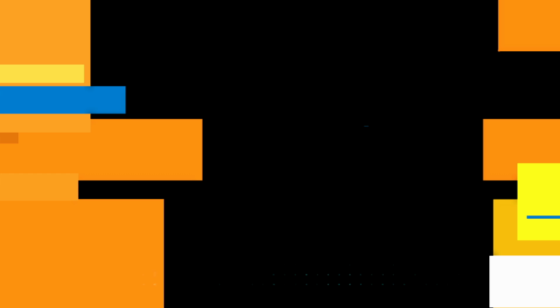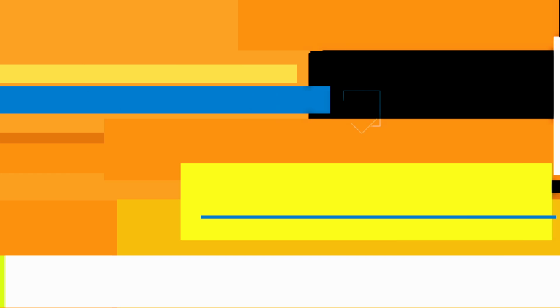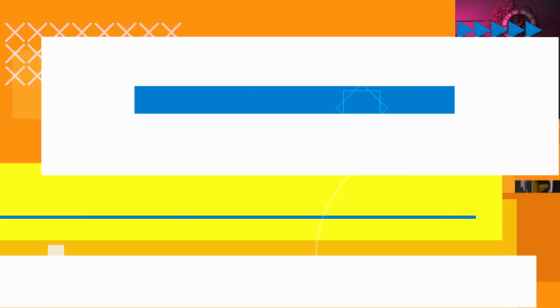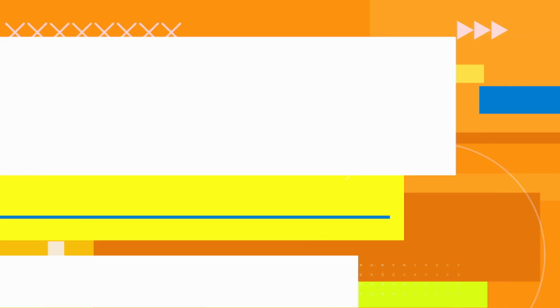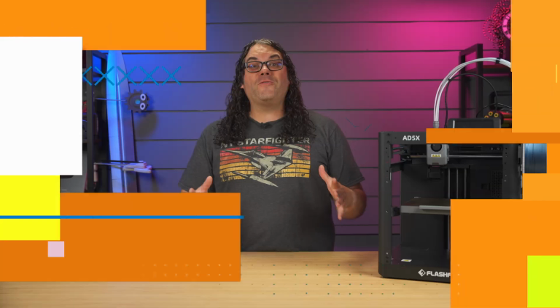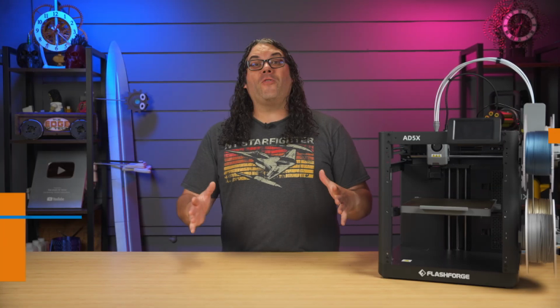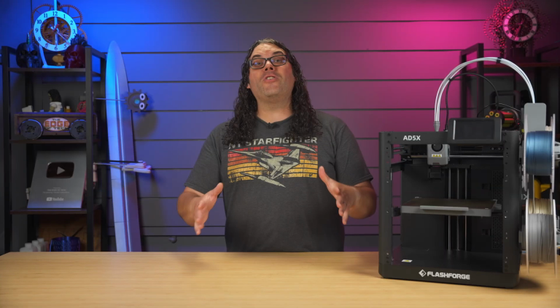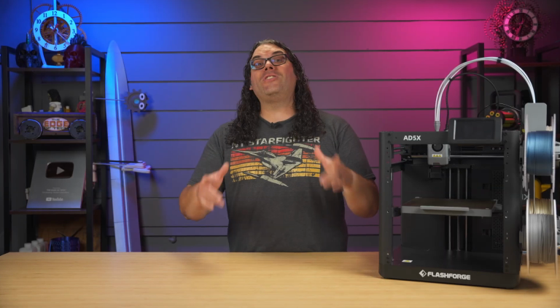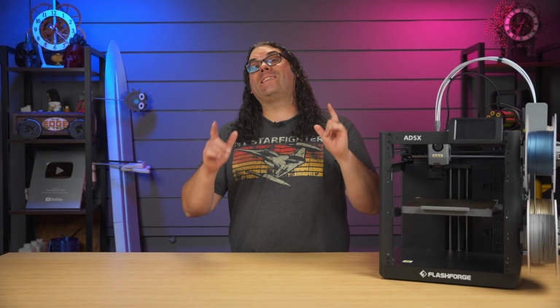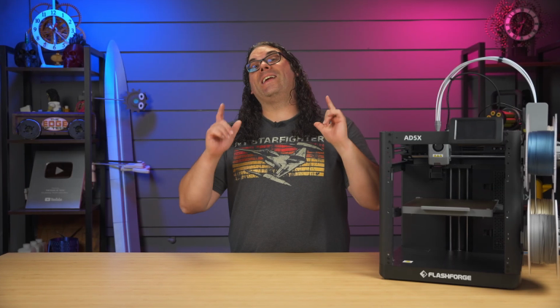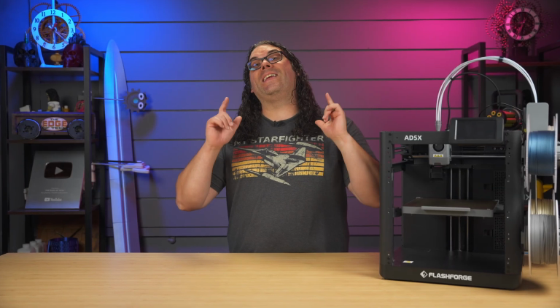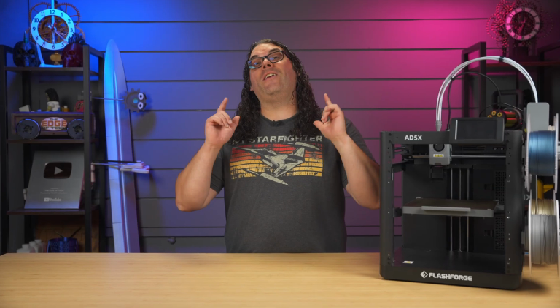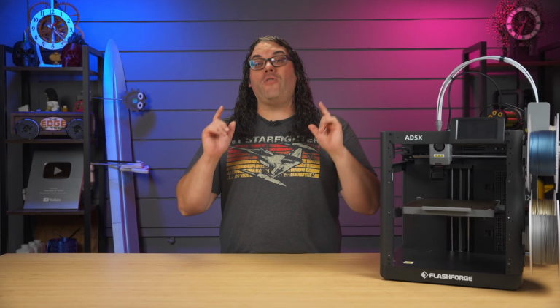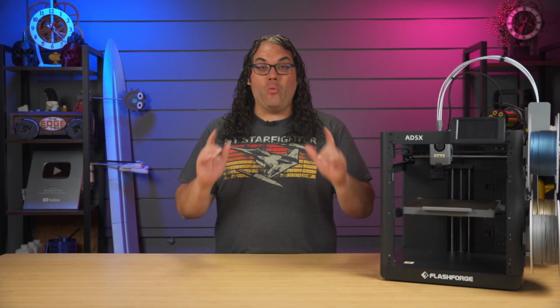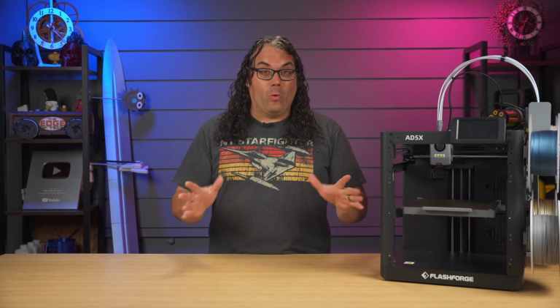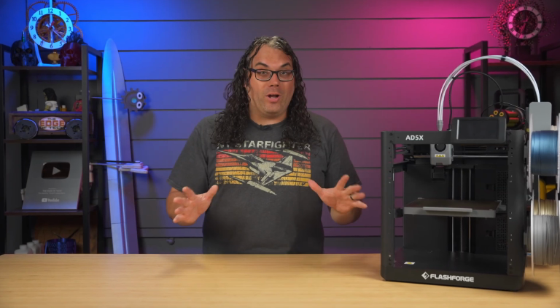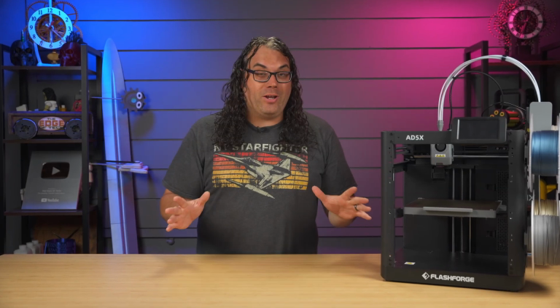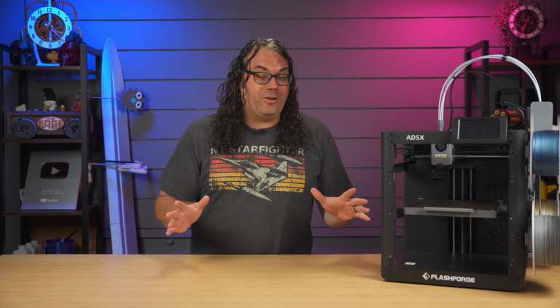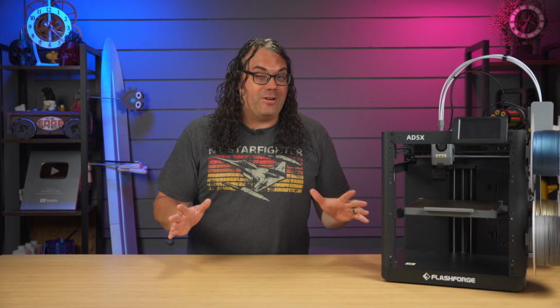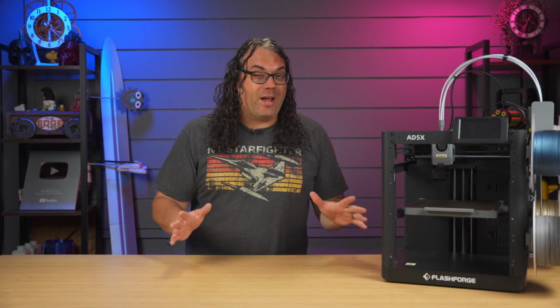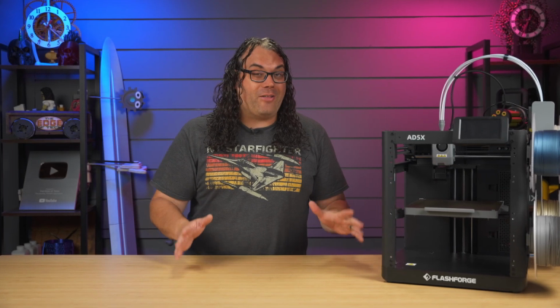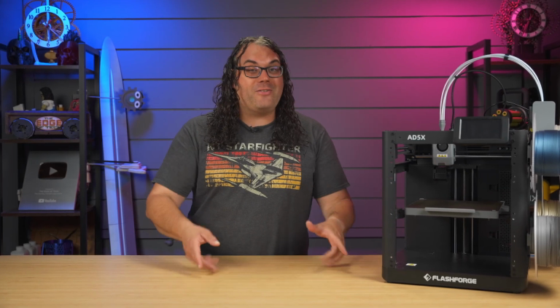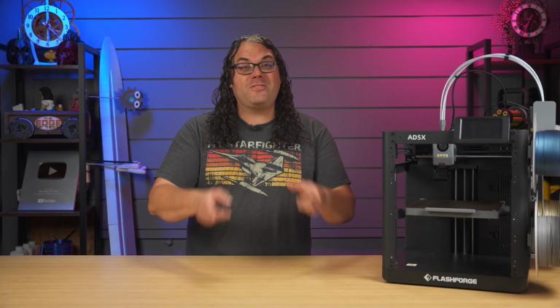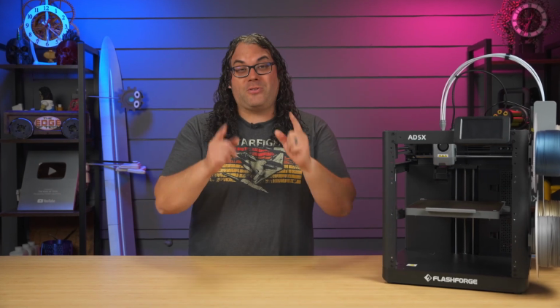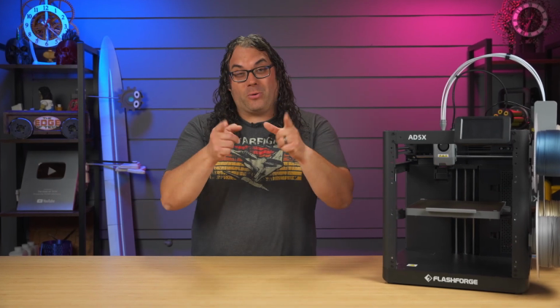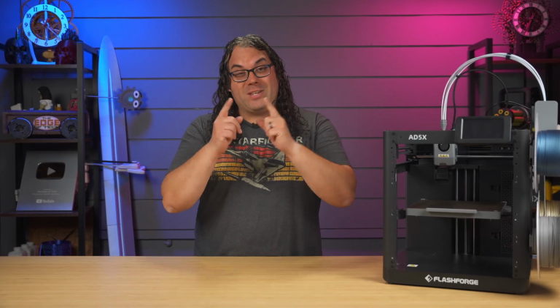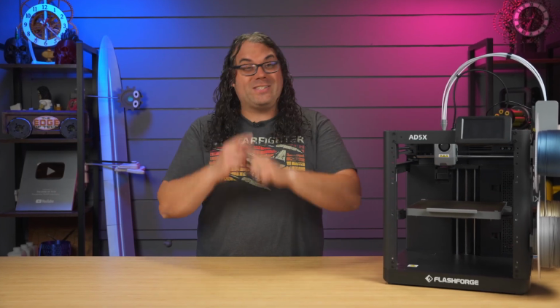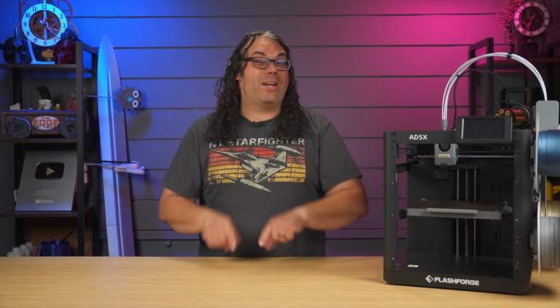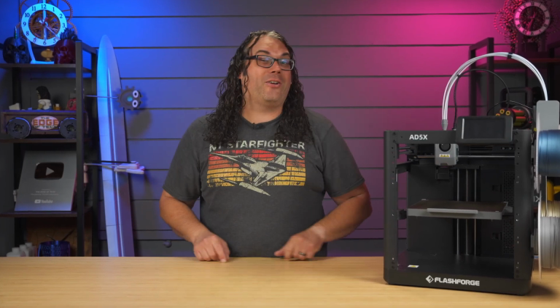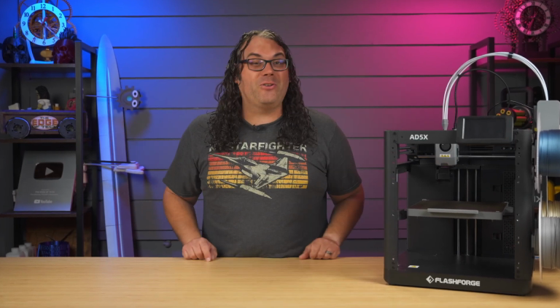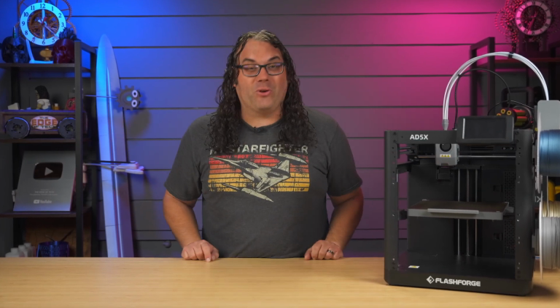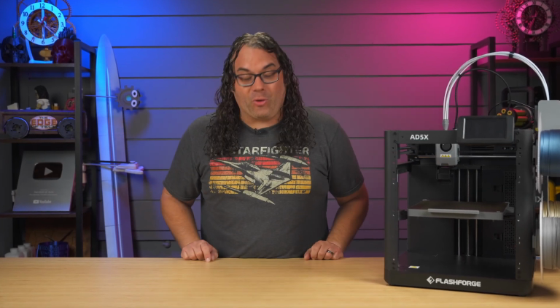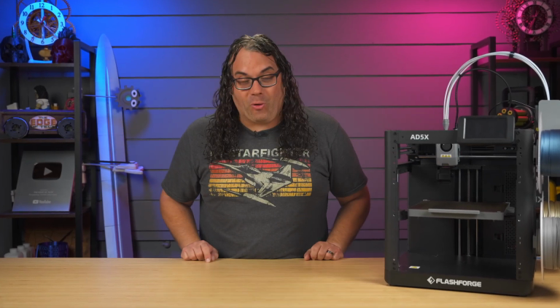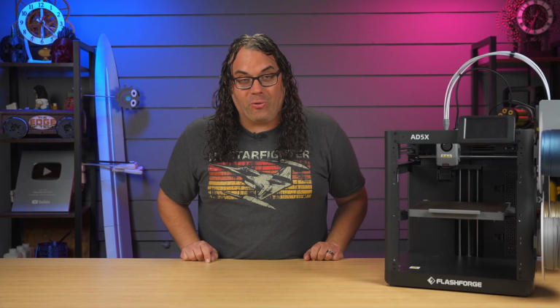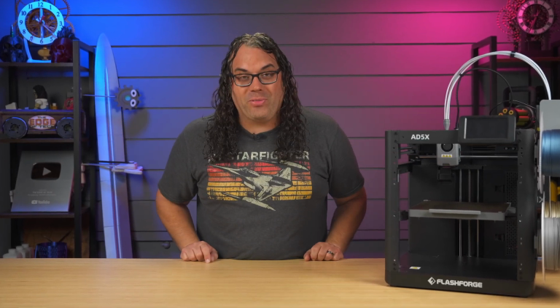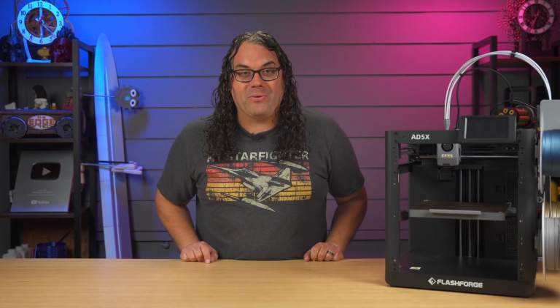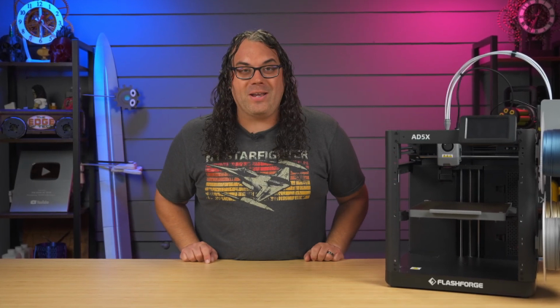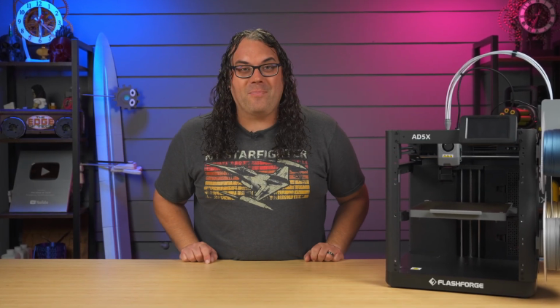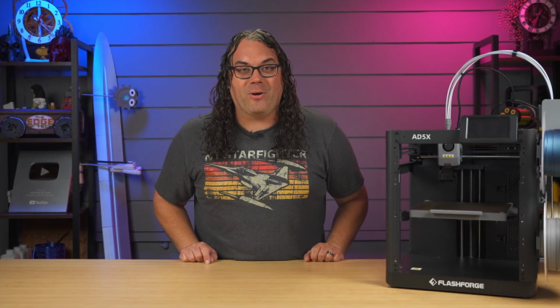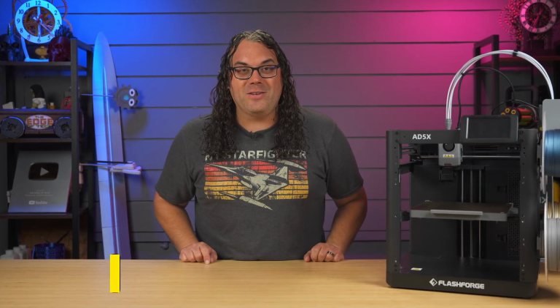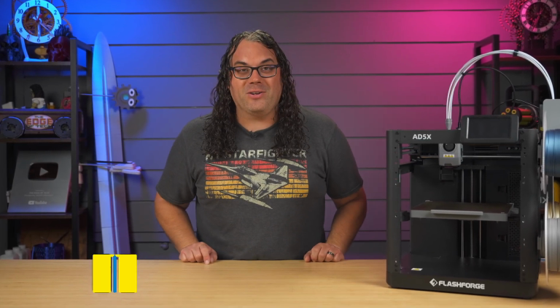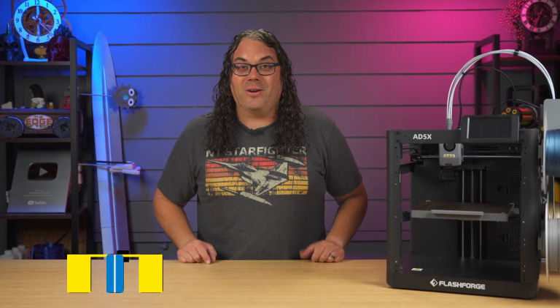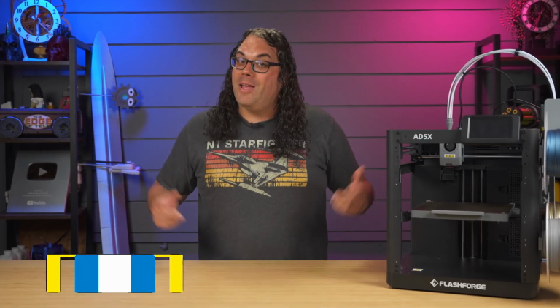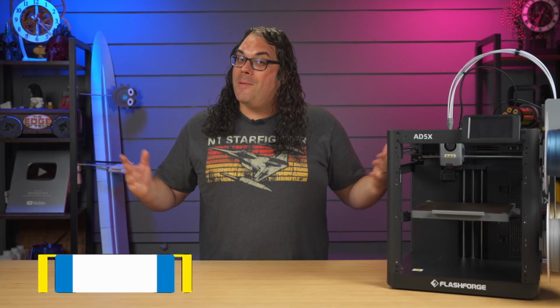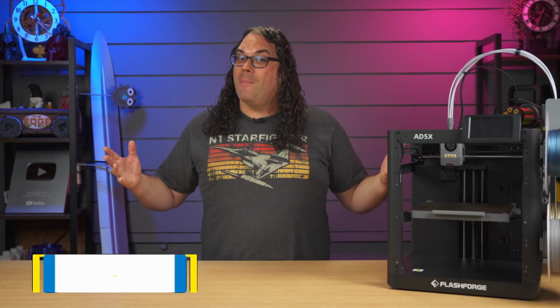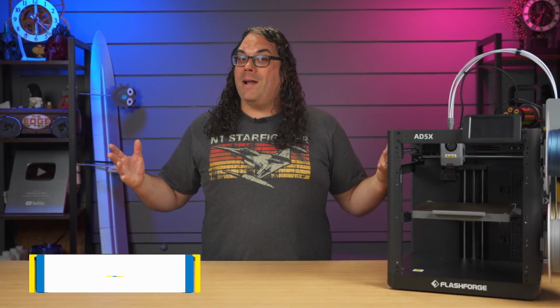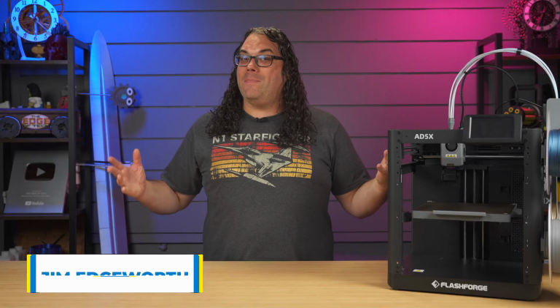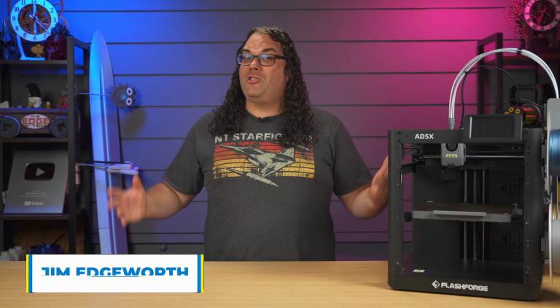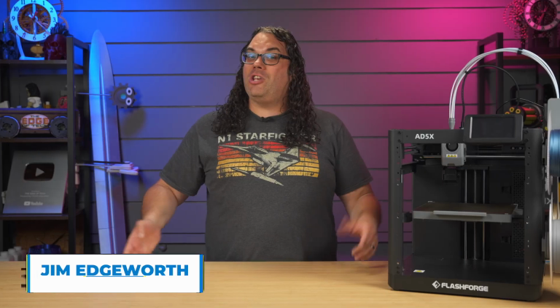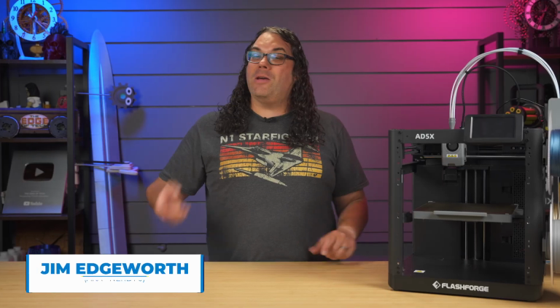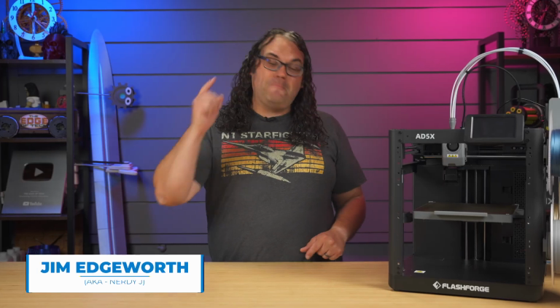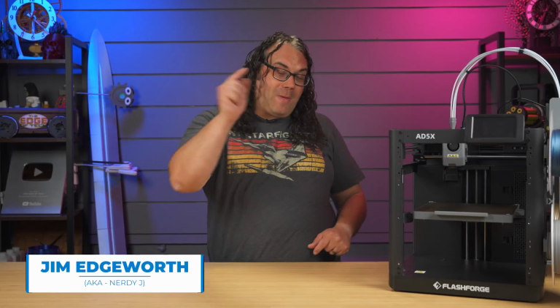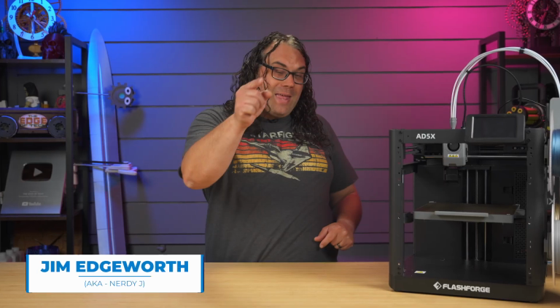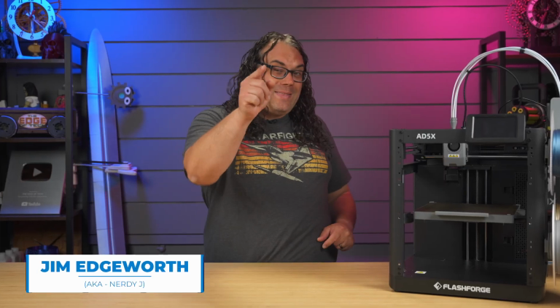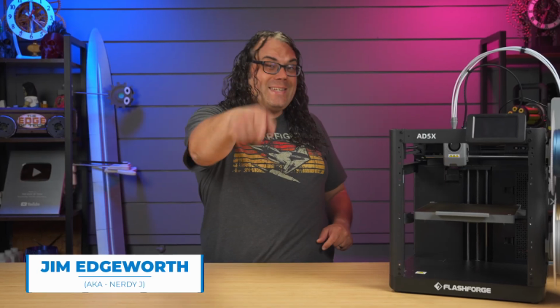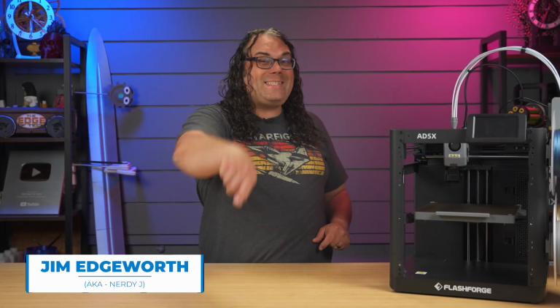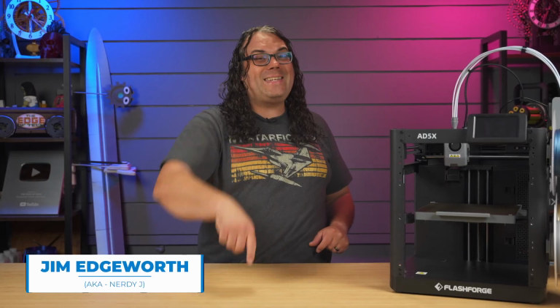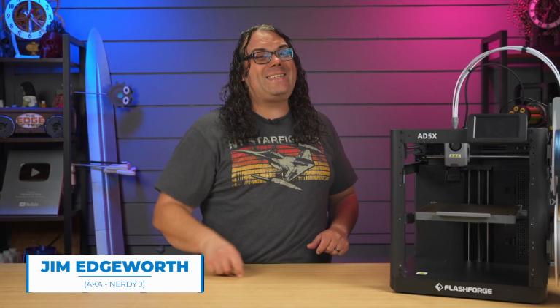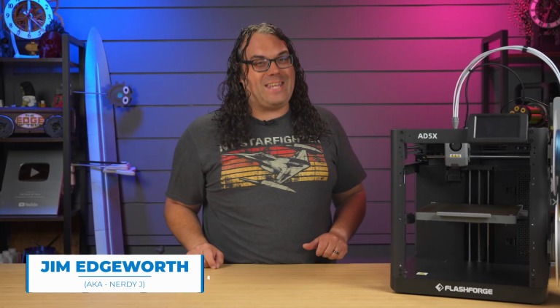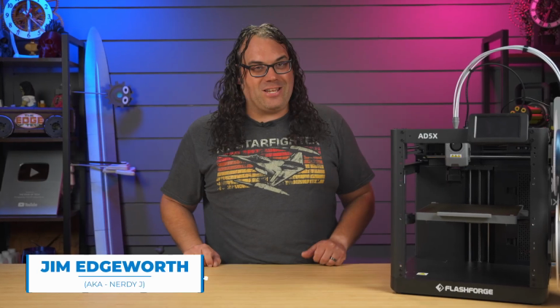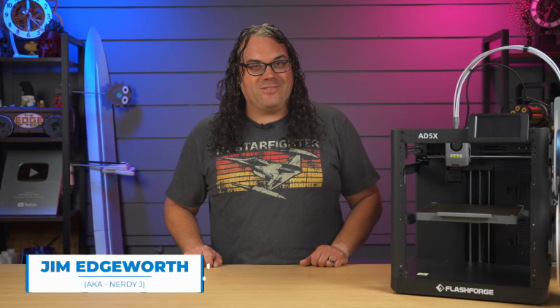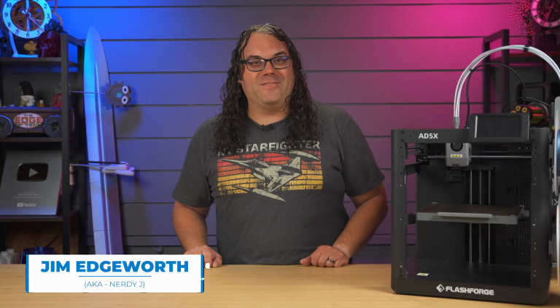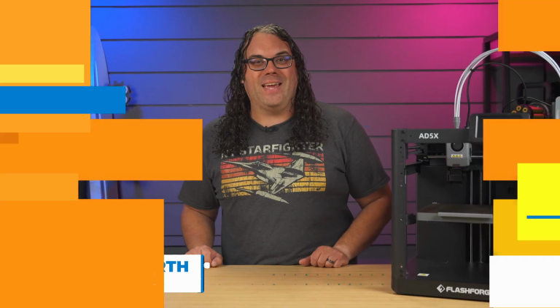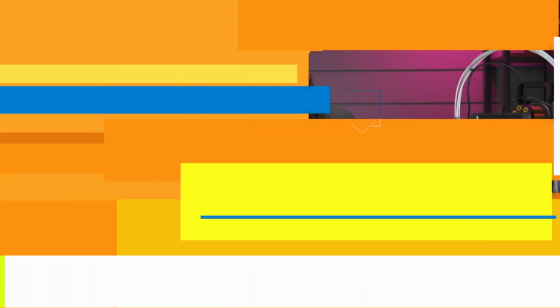FlashForge is going to give you $100 to recycle your old 3D printer. My name is Jim and this is the Edge of Tech.